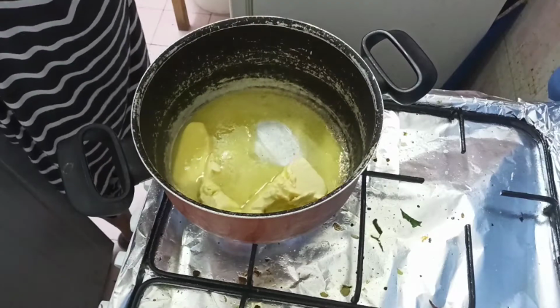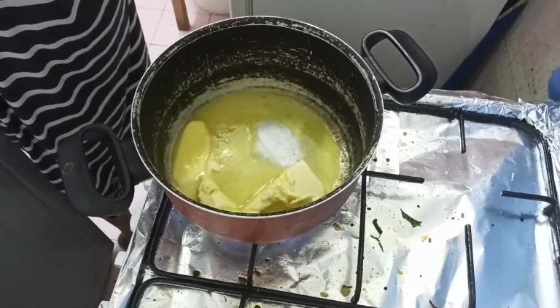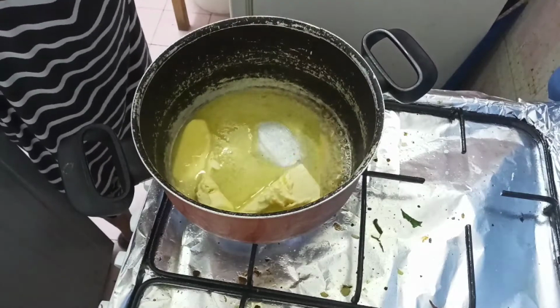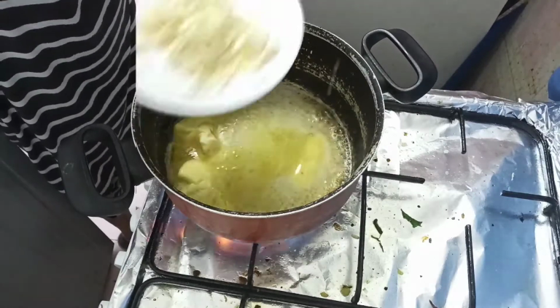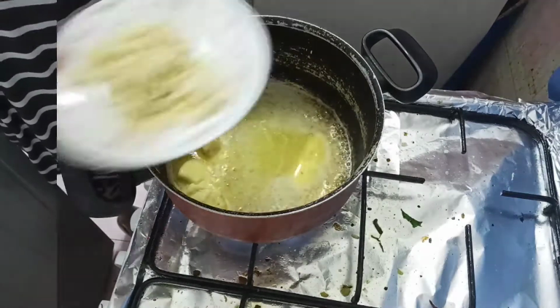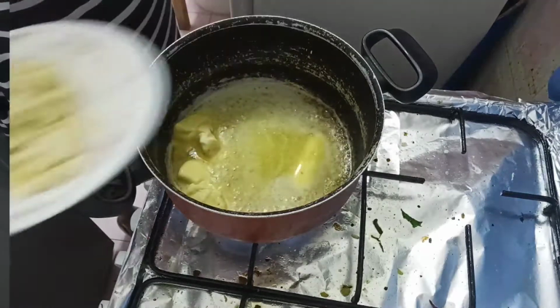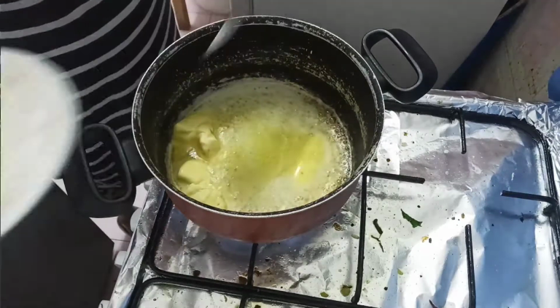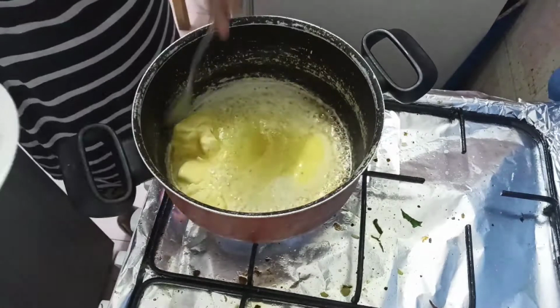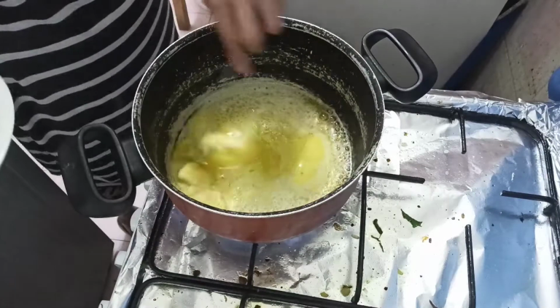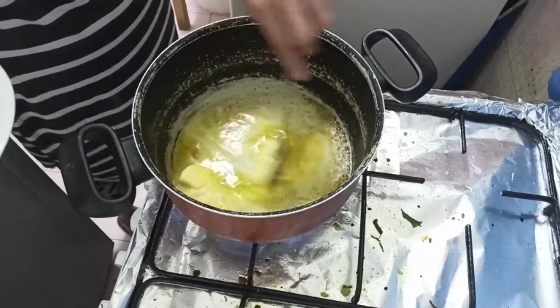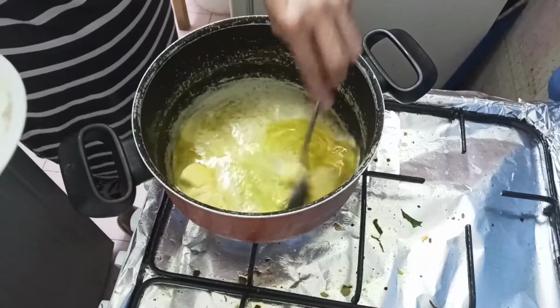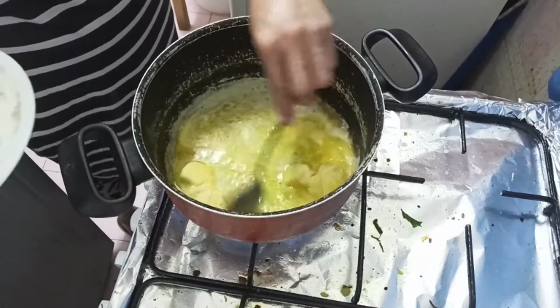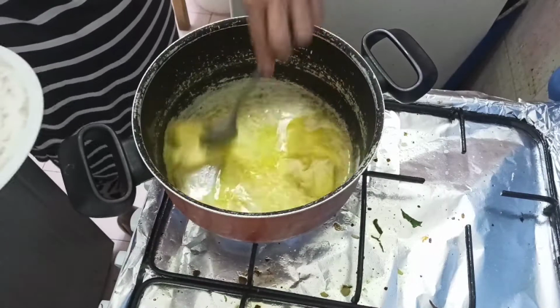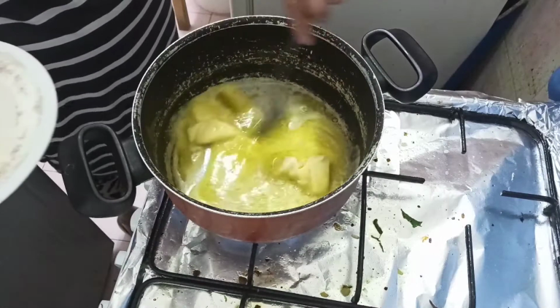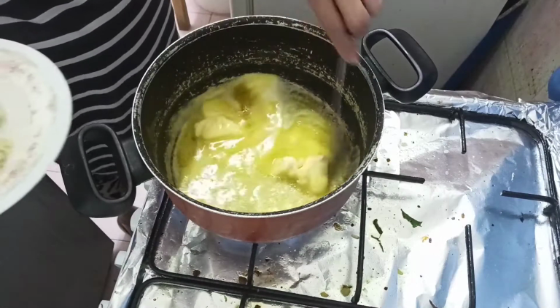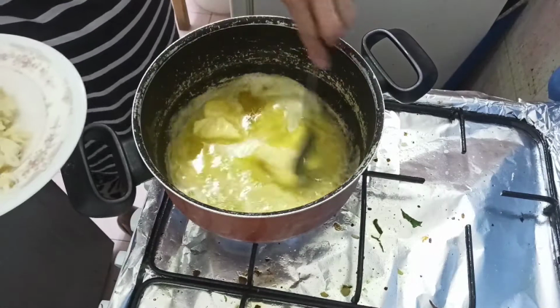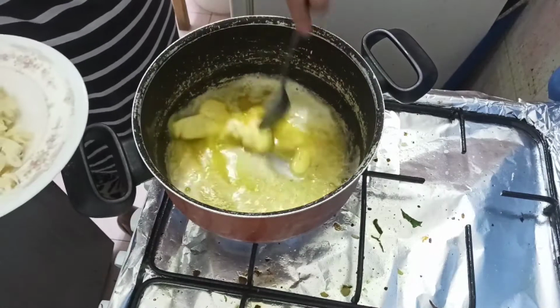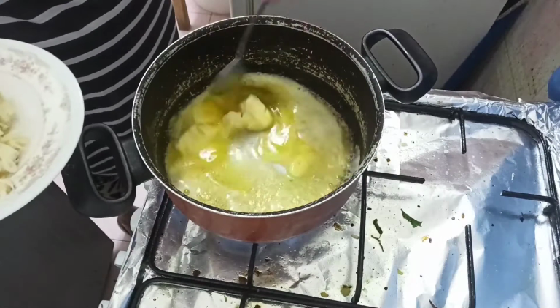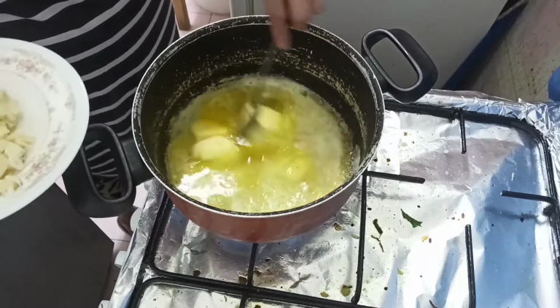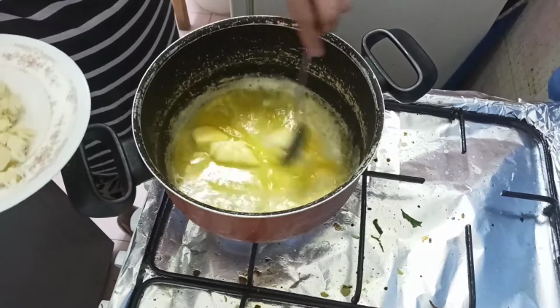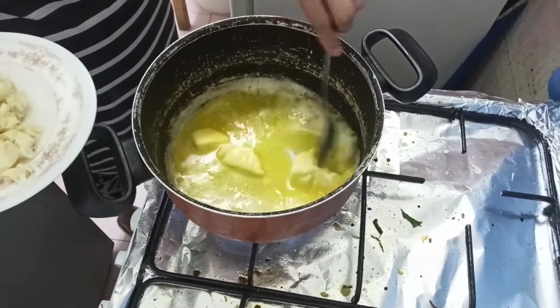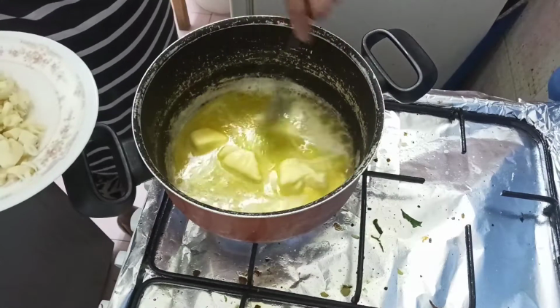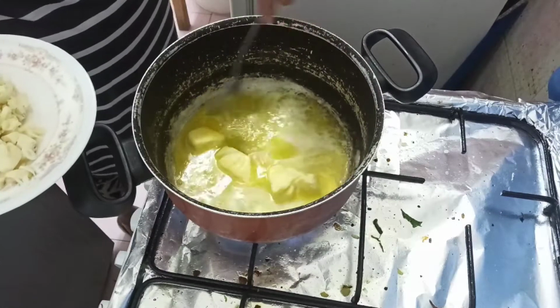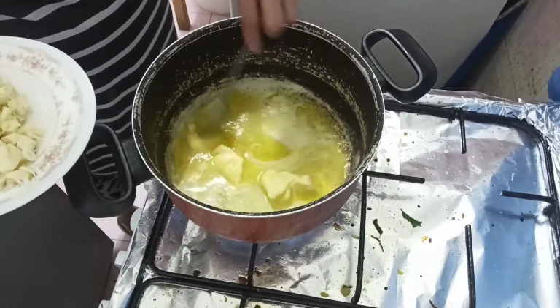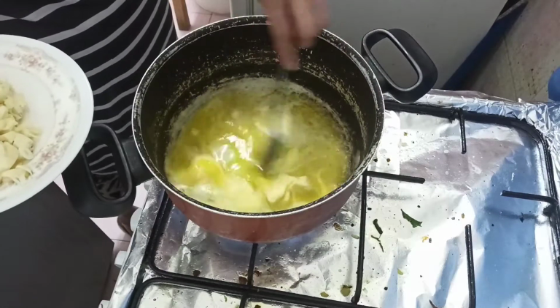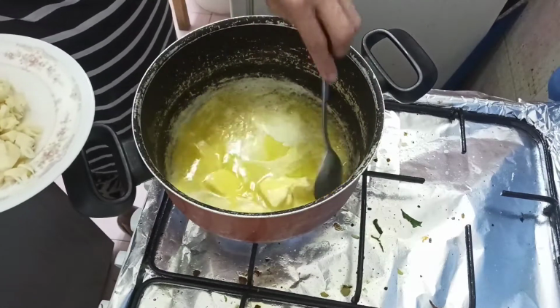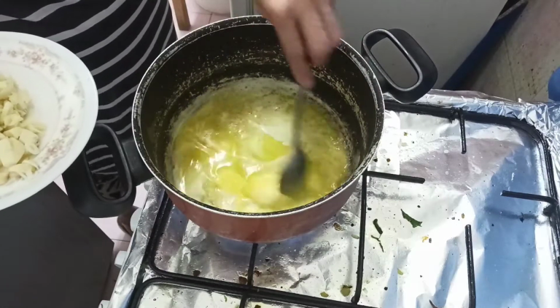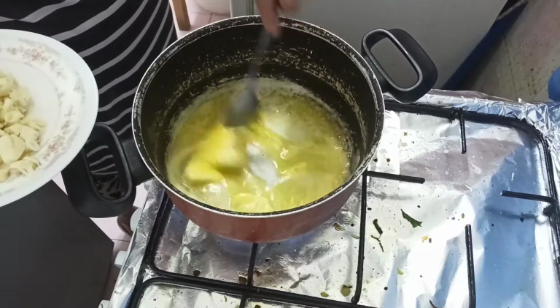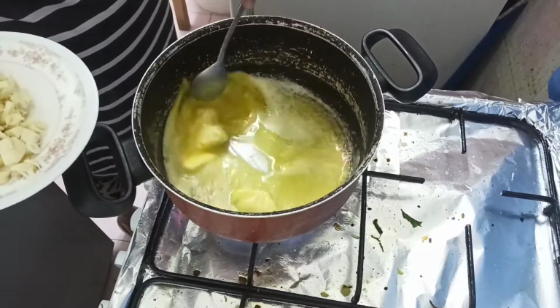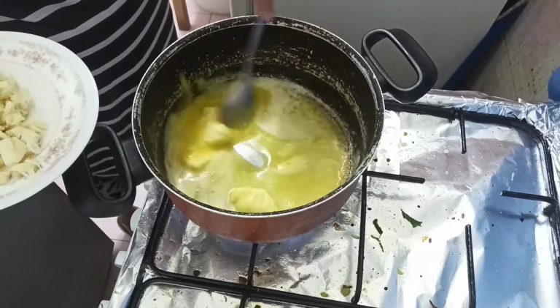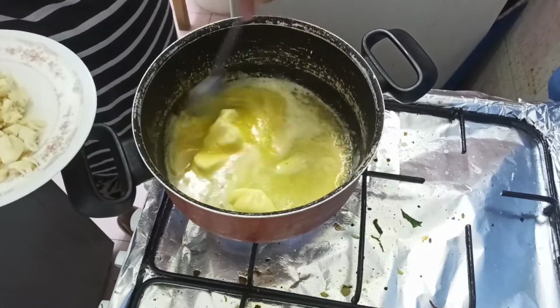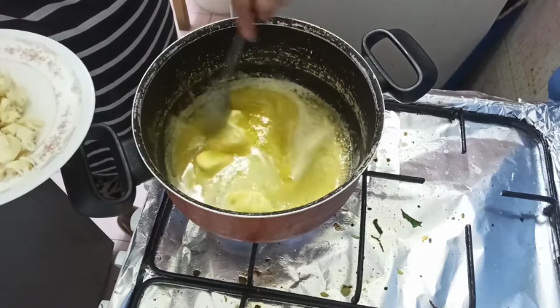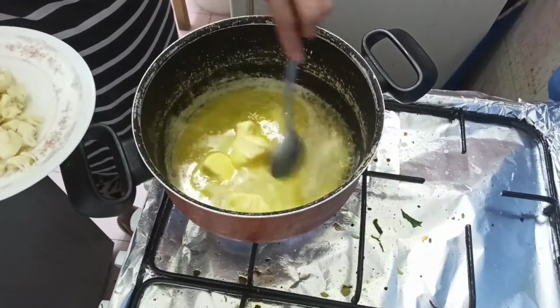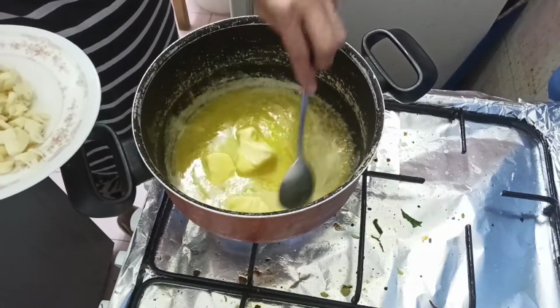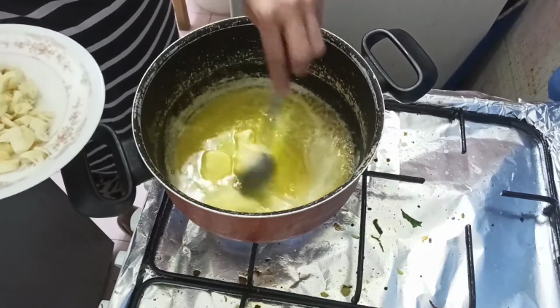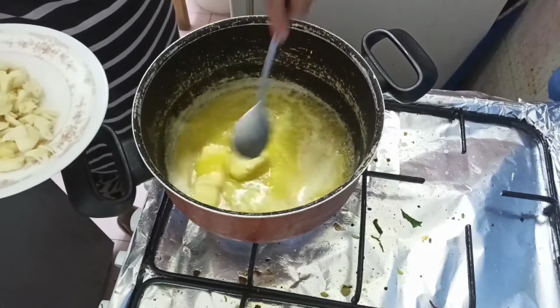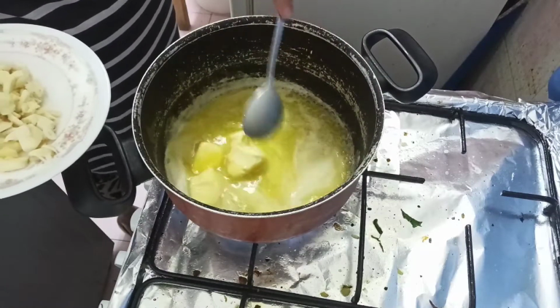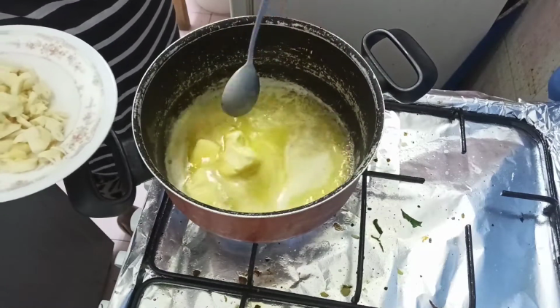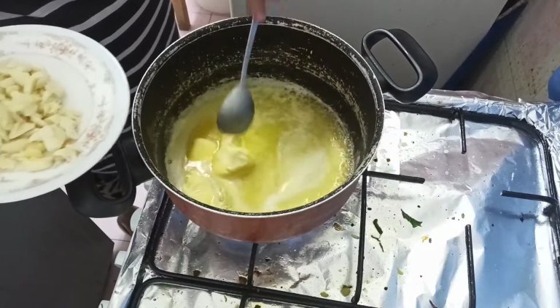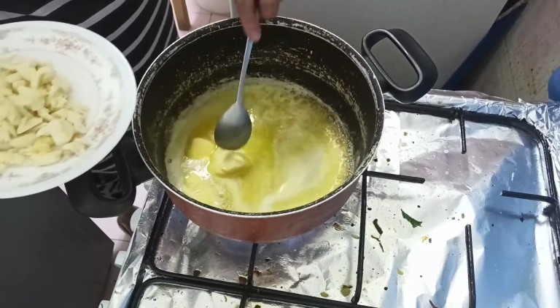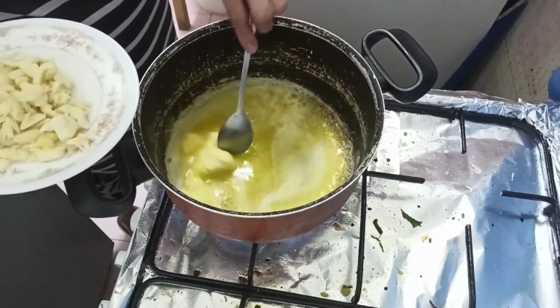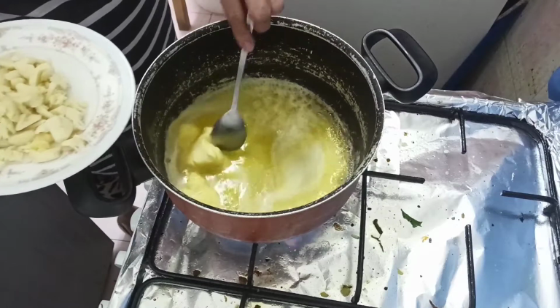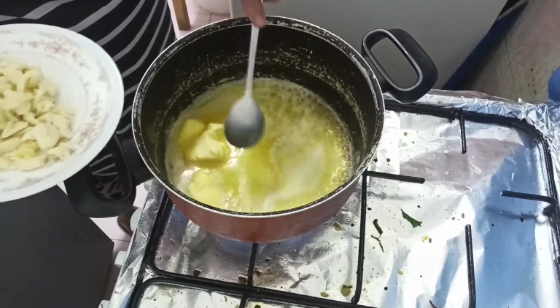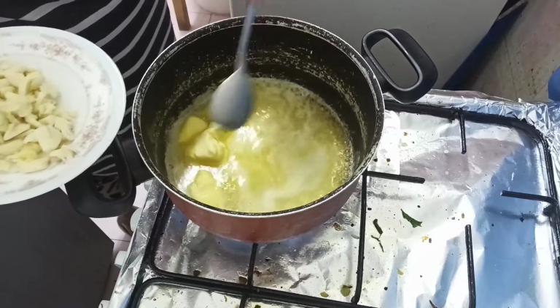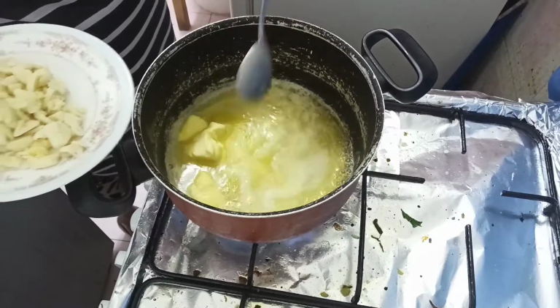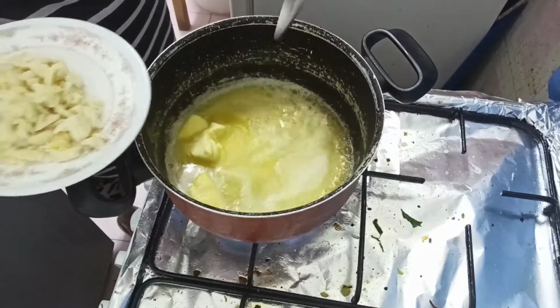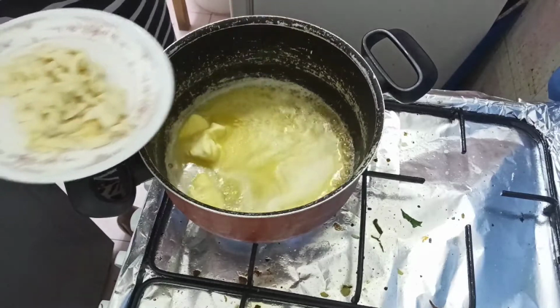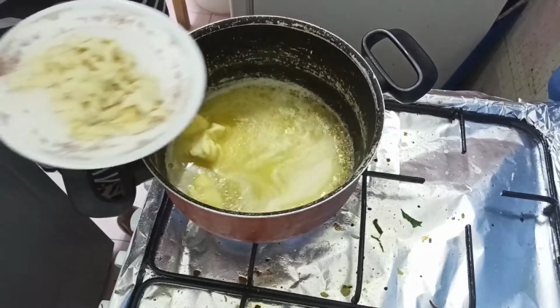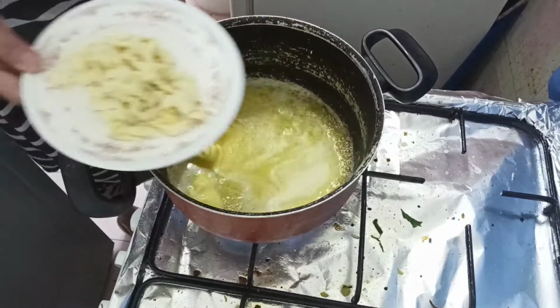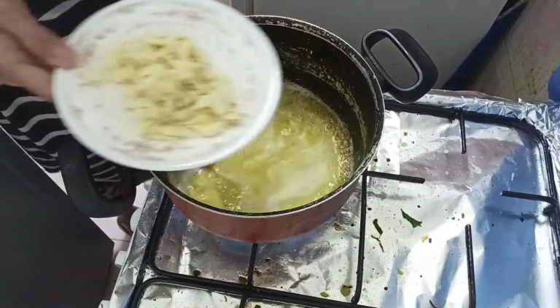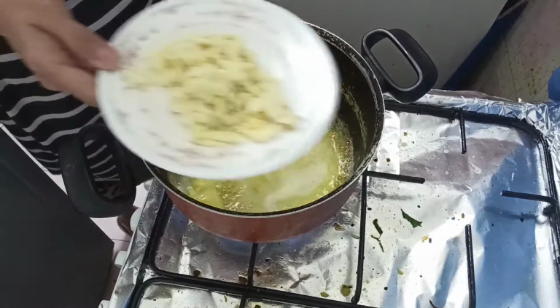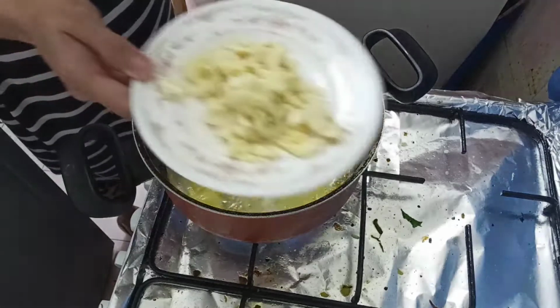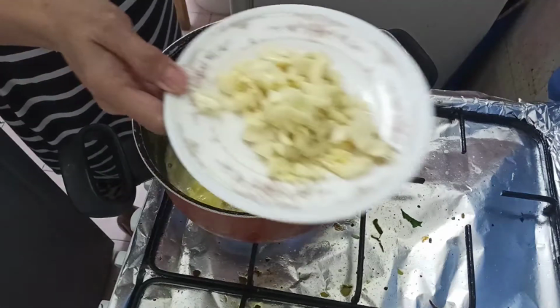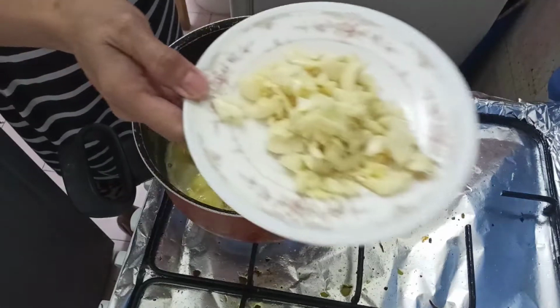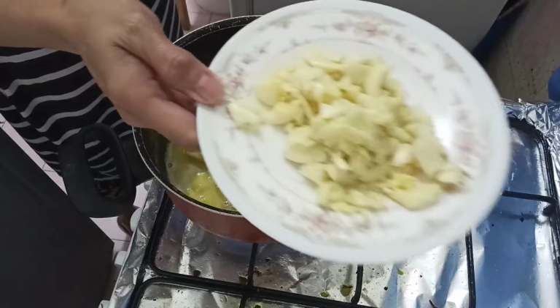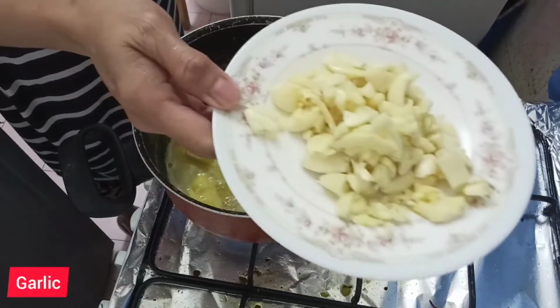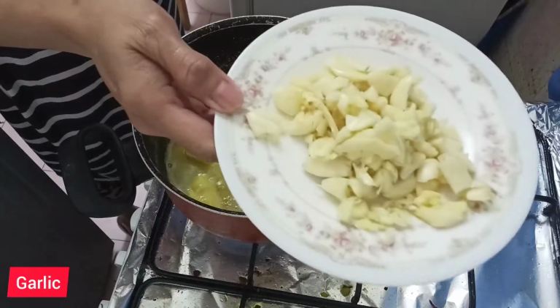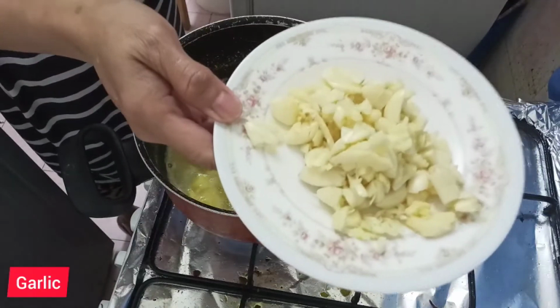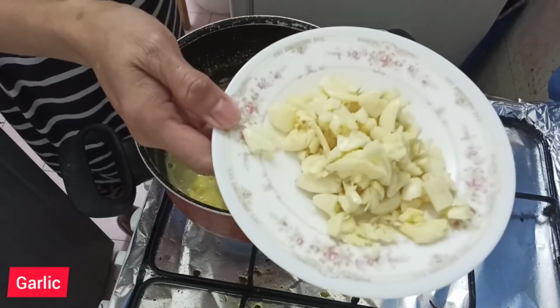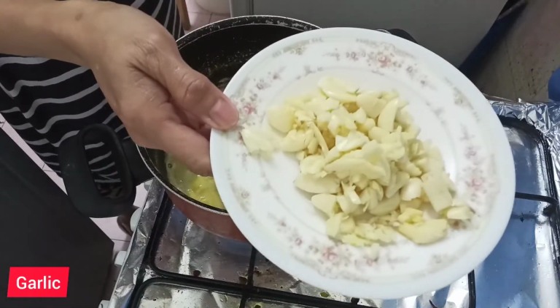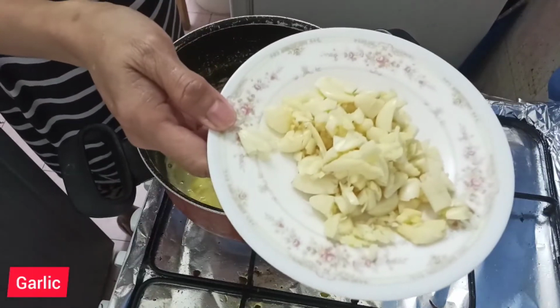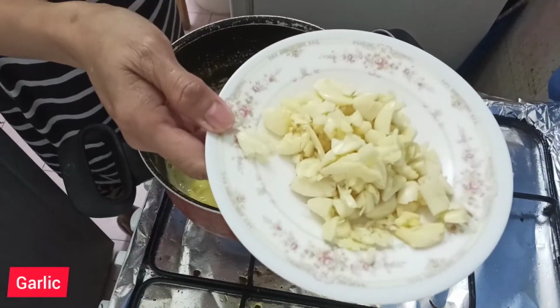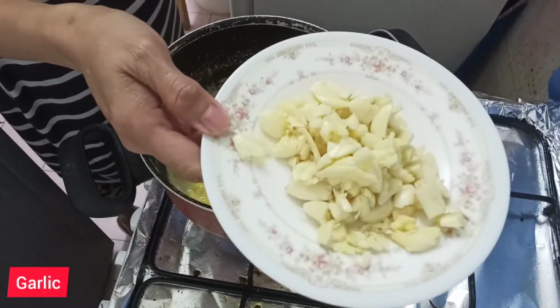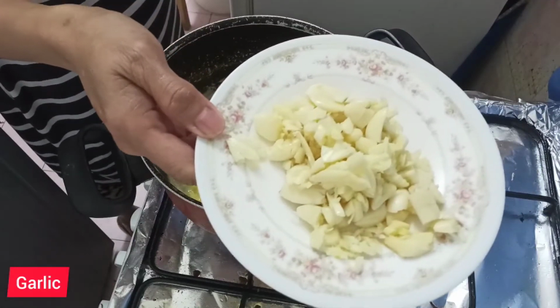So ayan guys, medyo tonong na siya. Isunod po natin ang ating garlic para hindi na rin masunod yung garlic mo. Next, garlic.